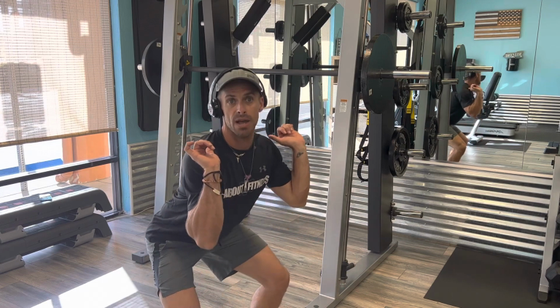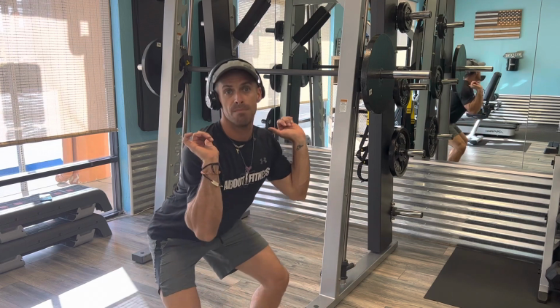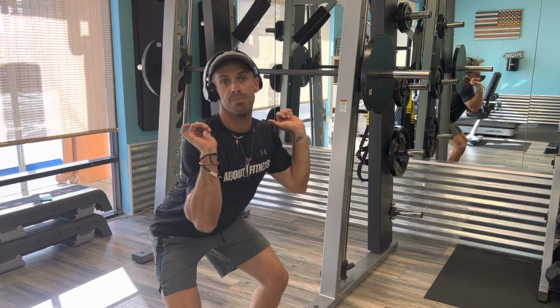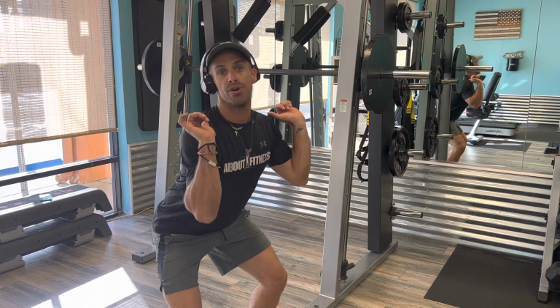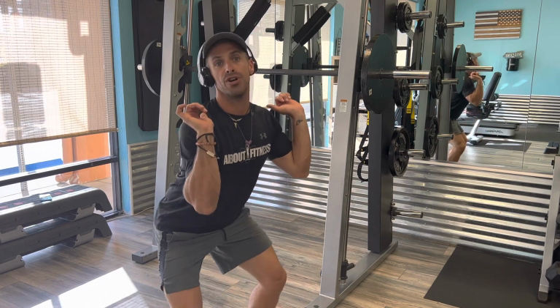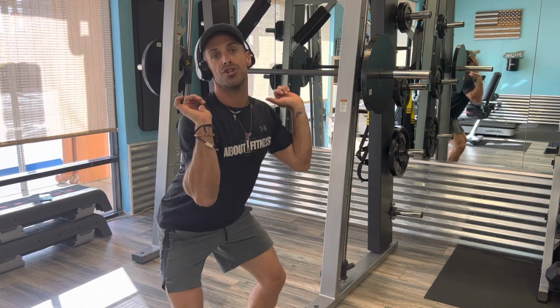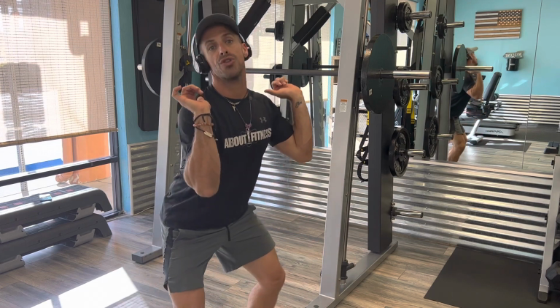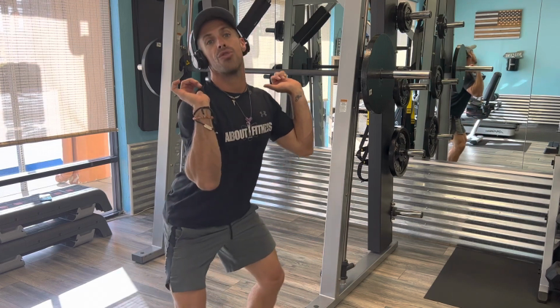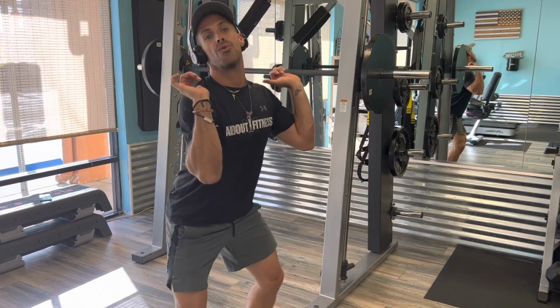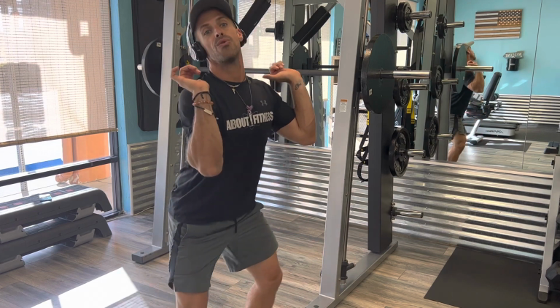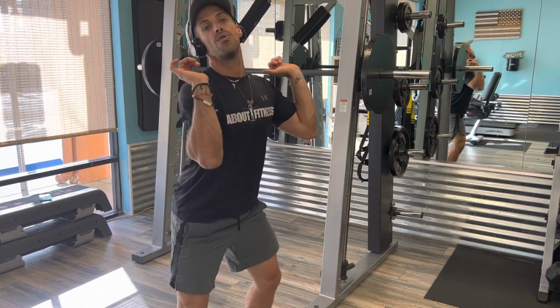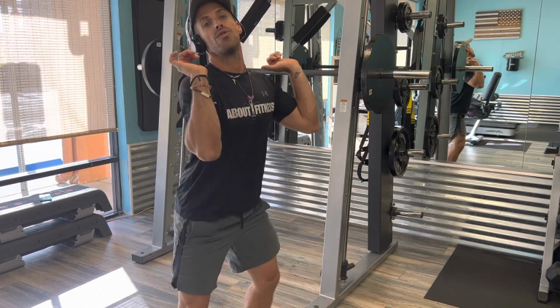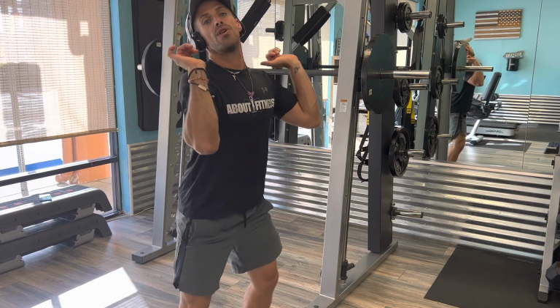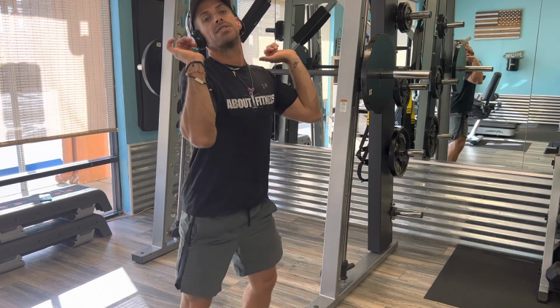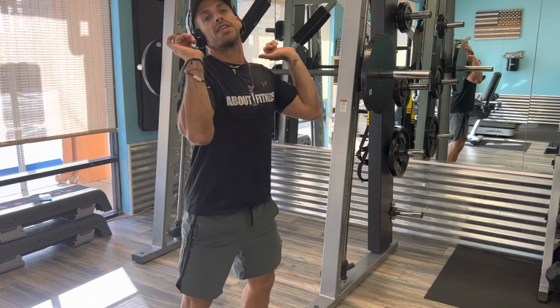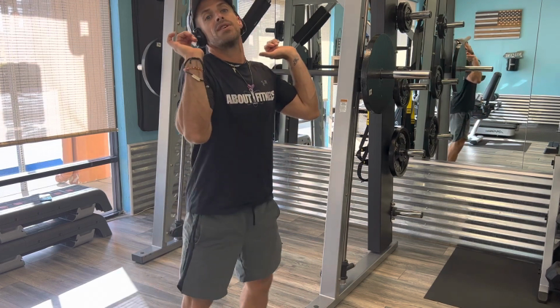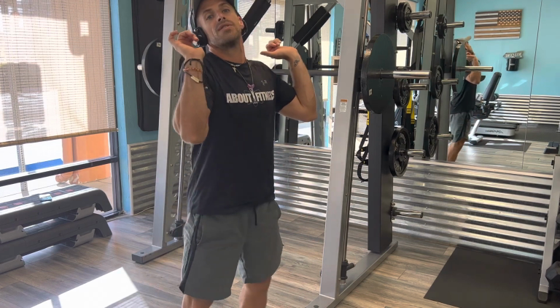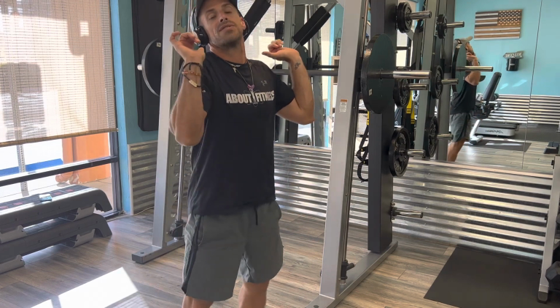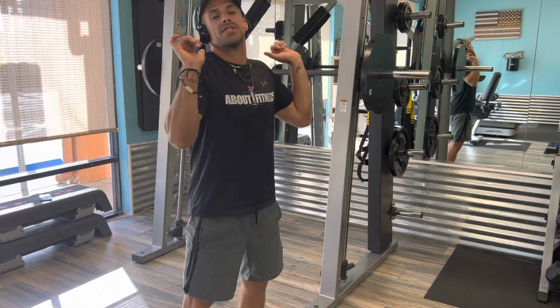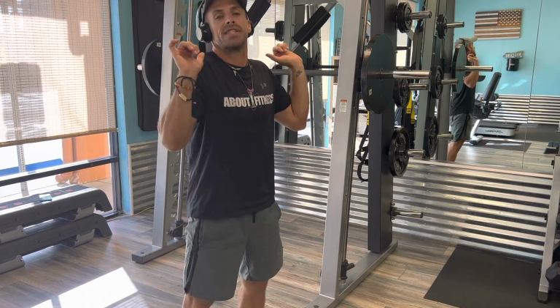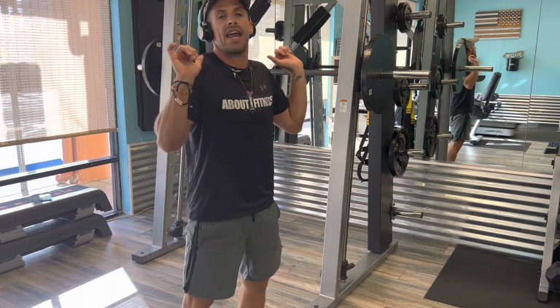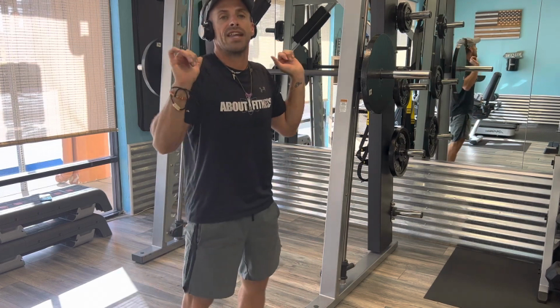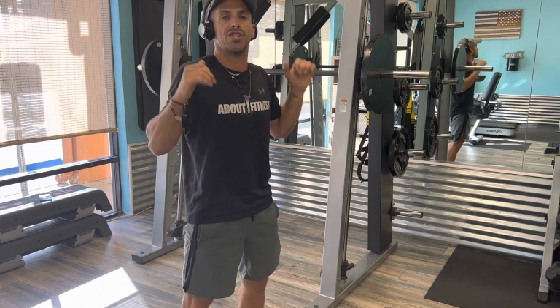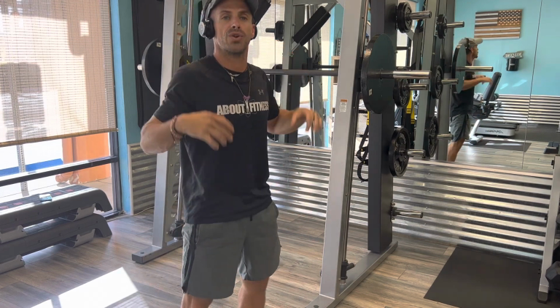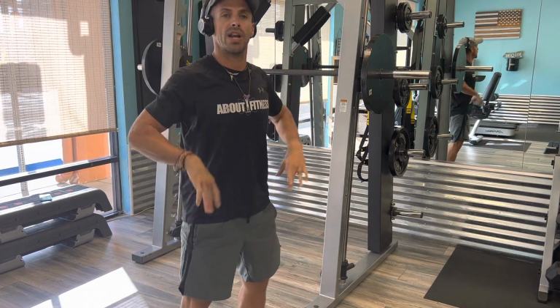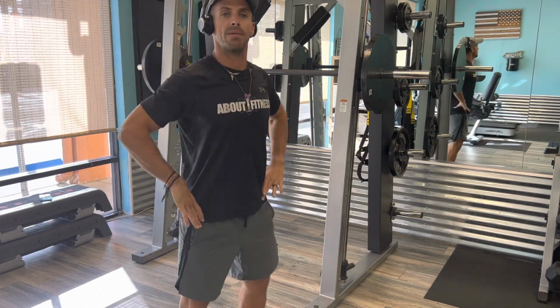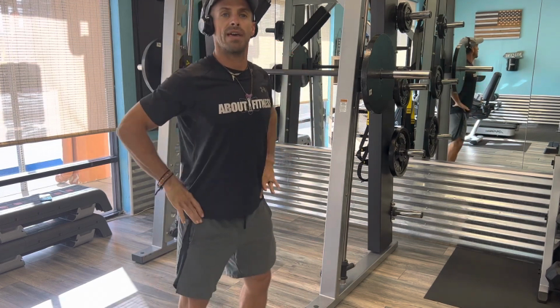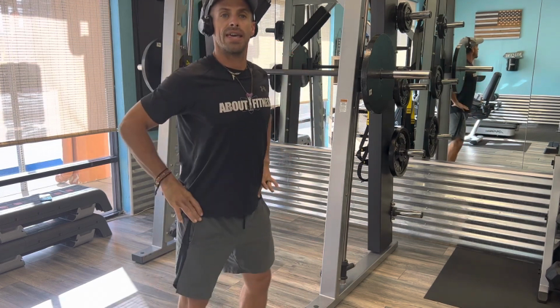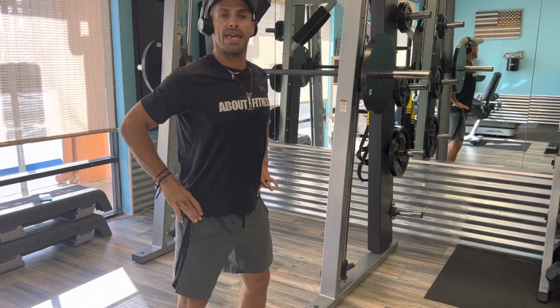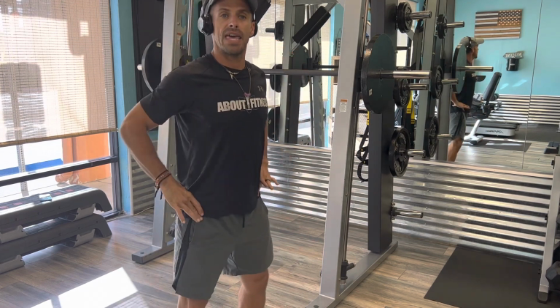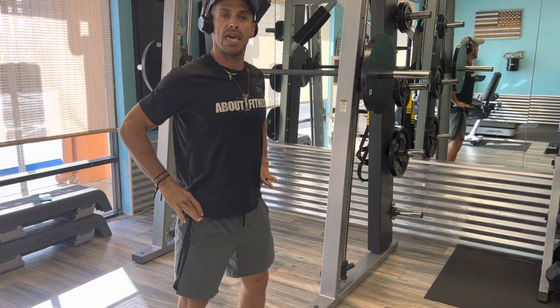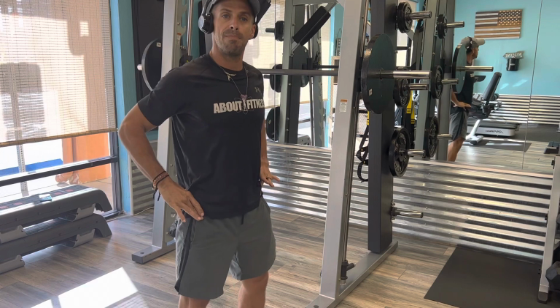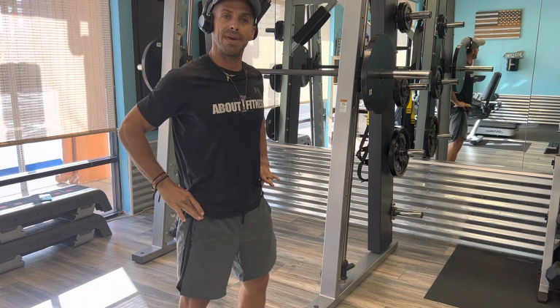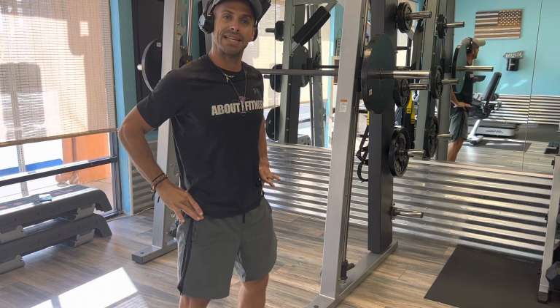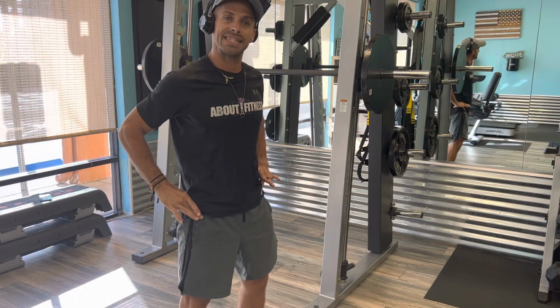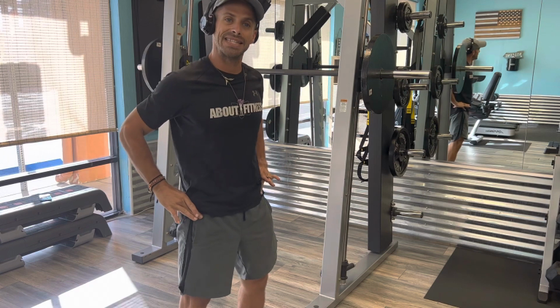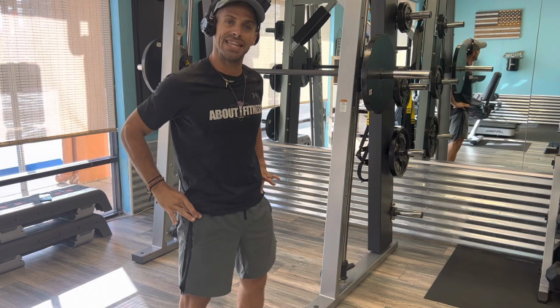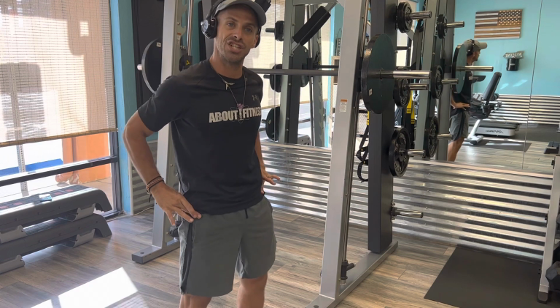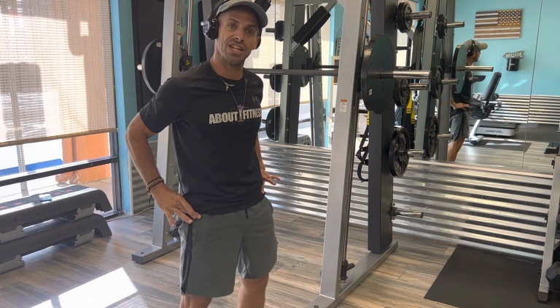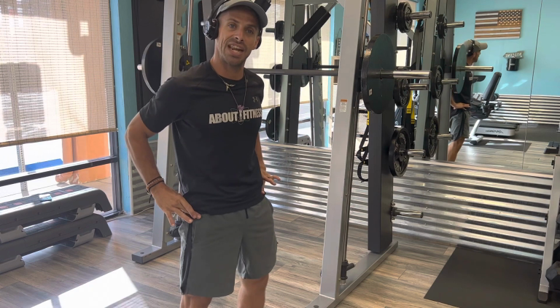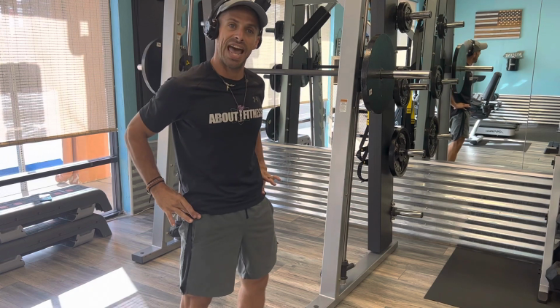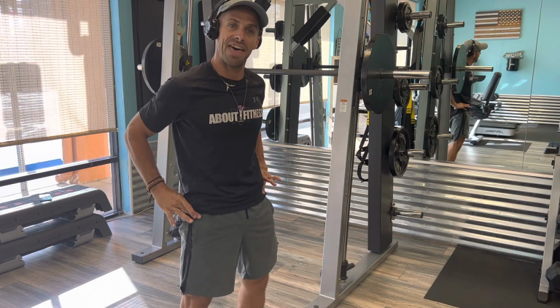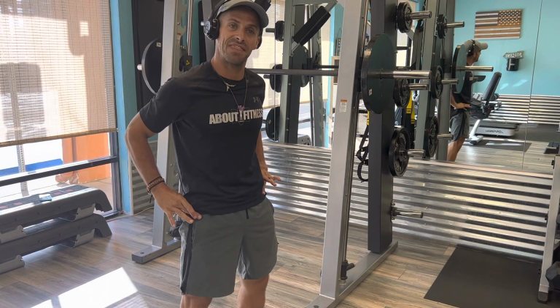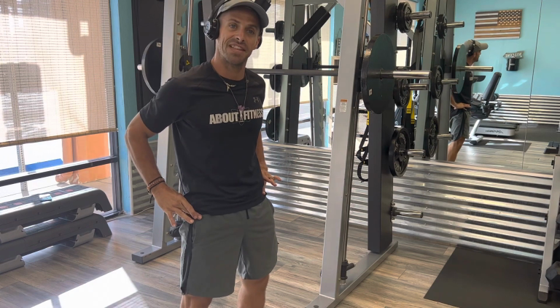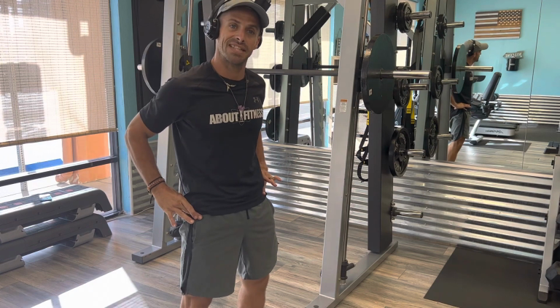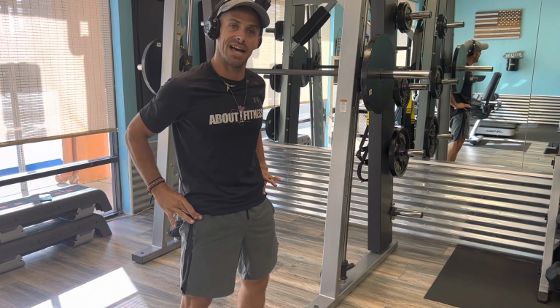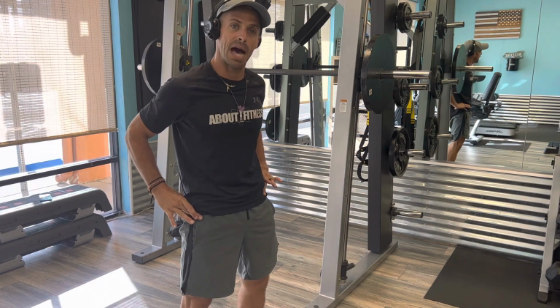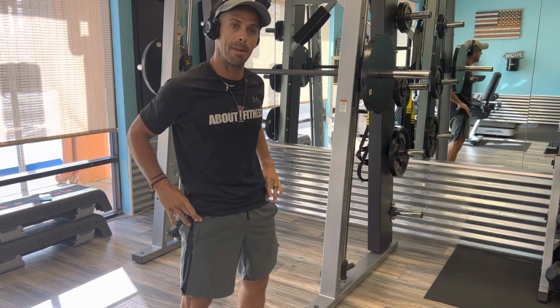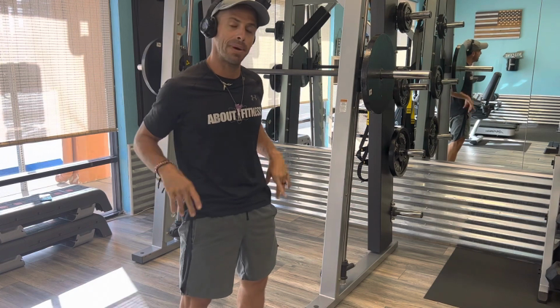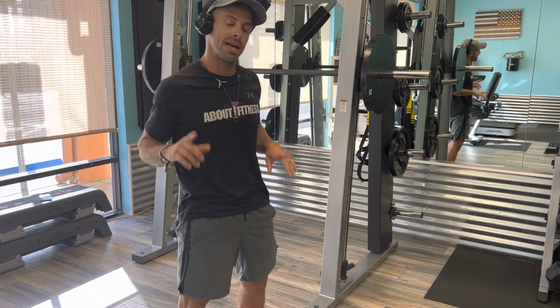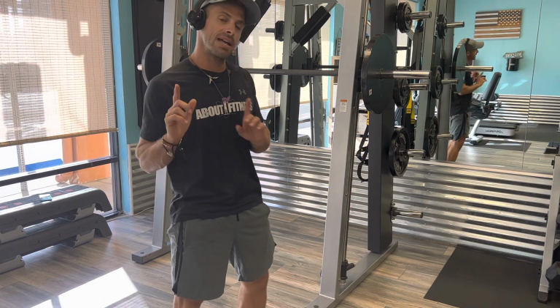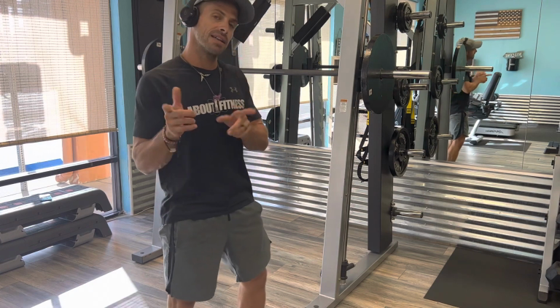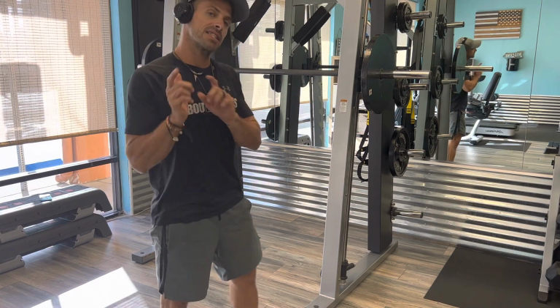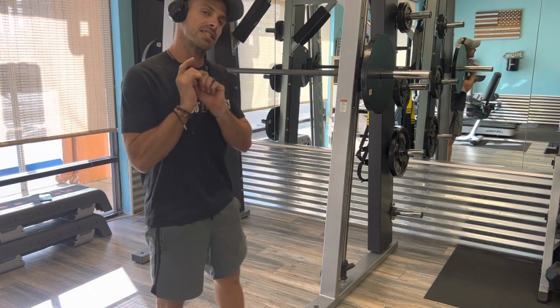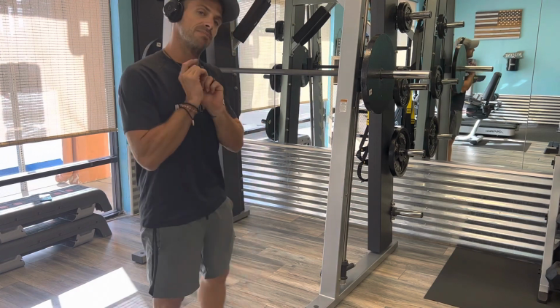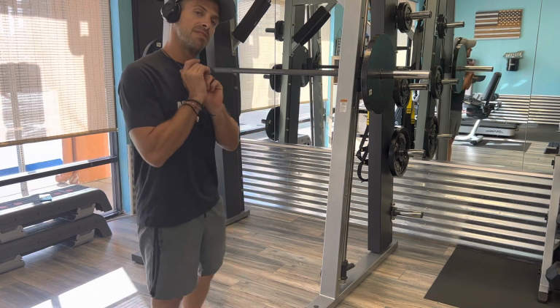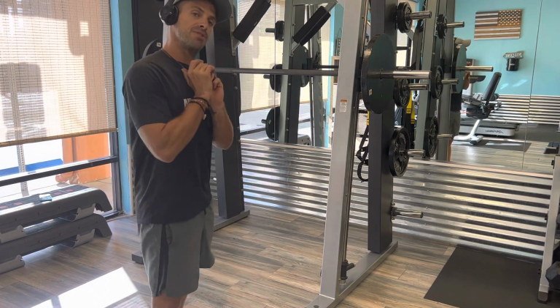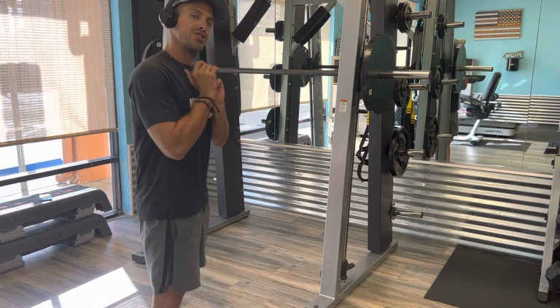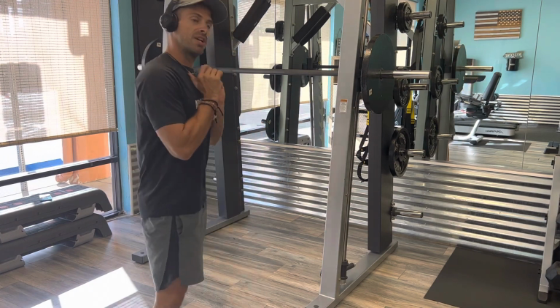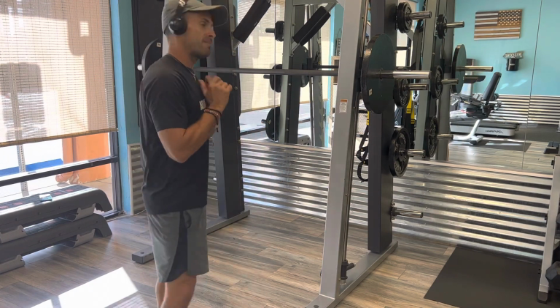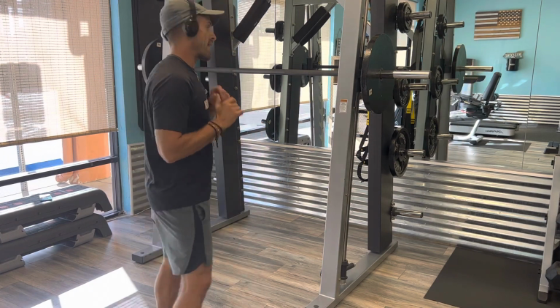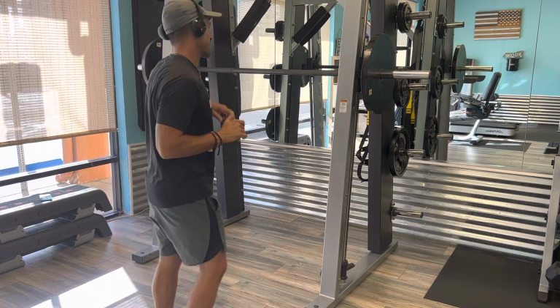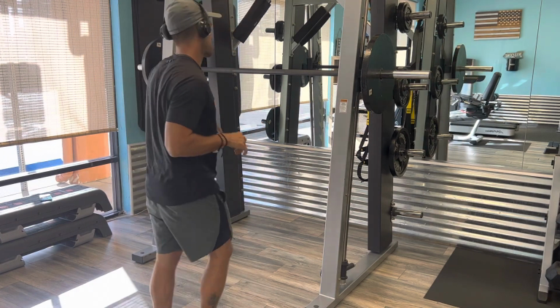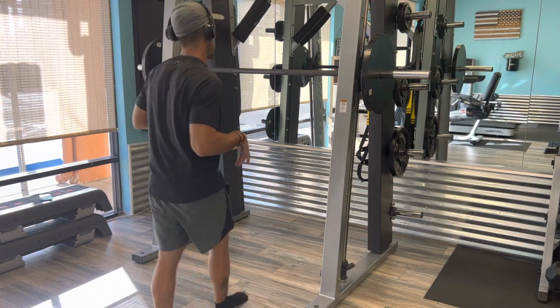Push through those heels, standing straight up, hip extension at the top. That is your Smith Machine back squat.